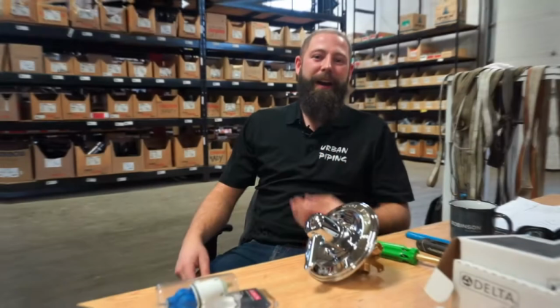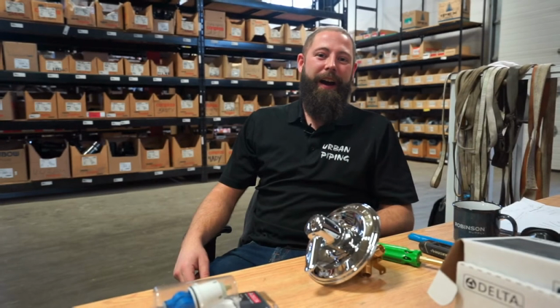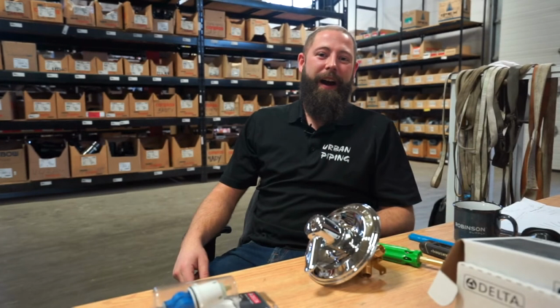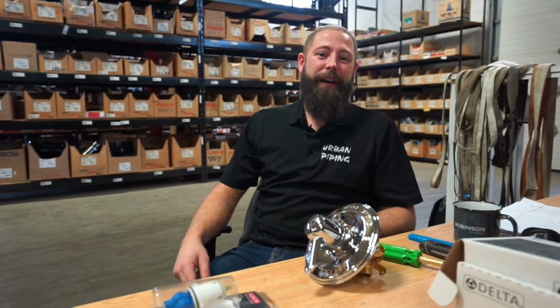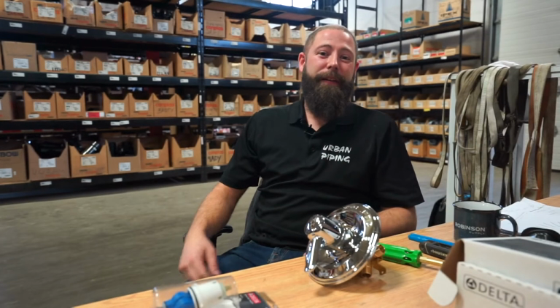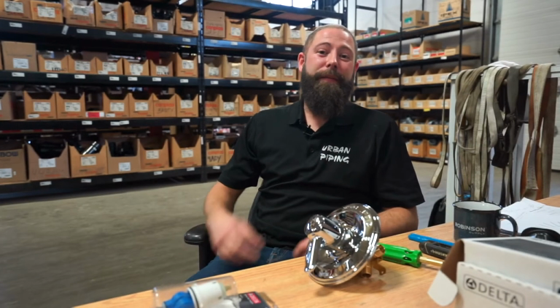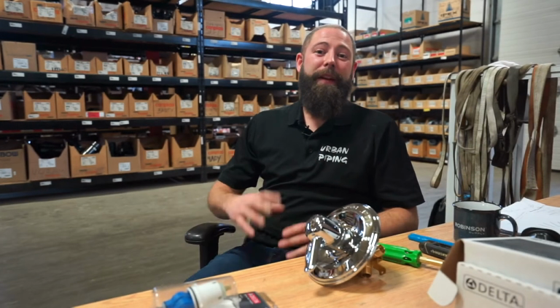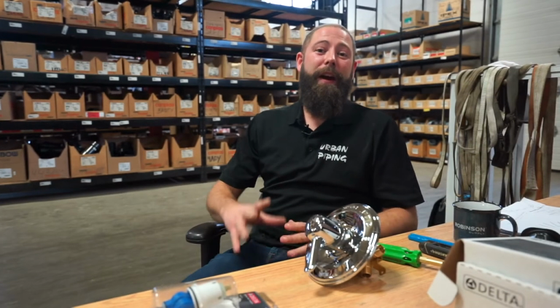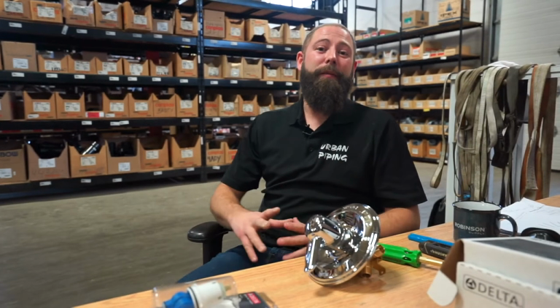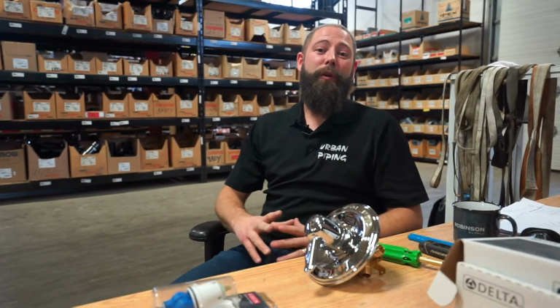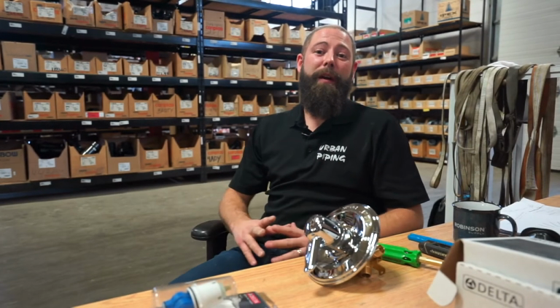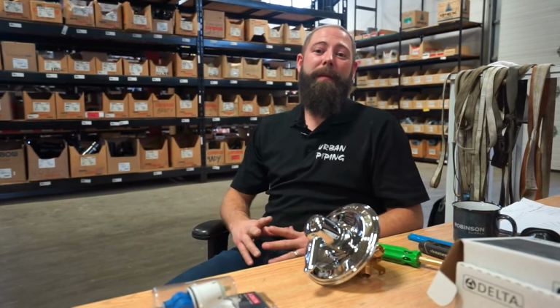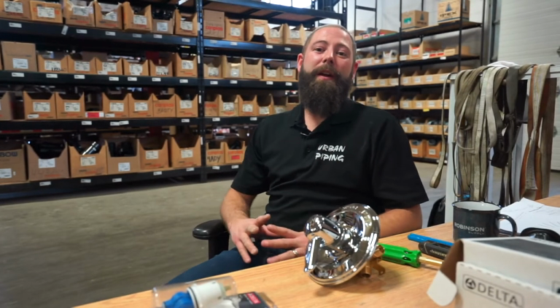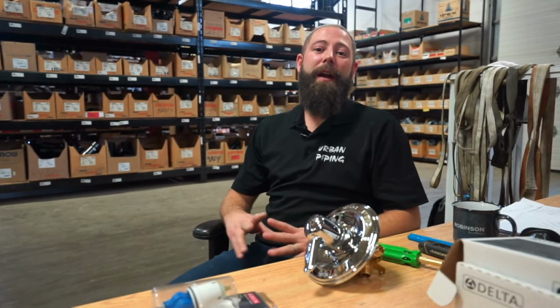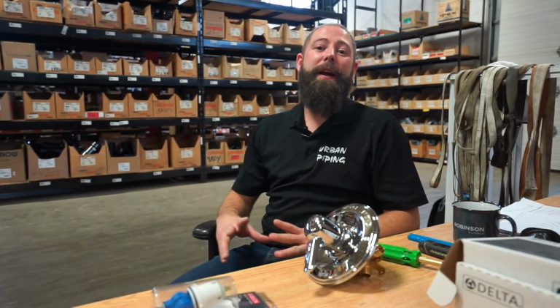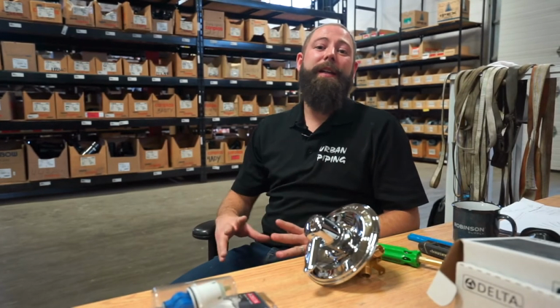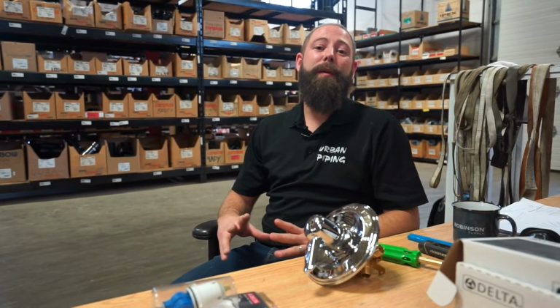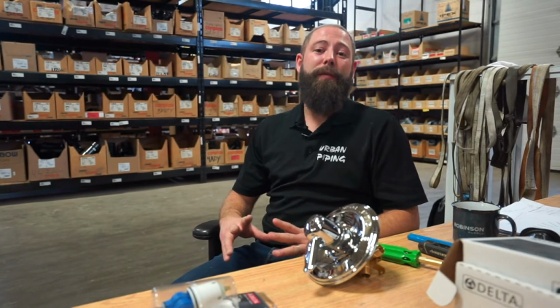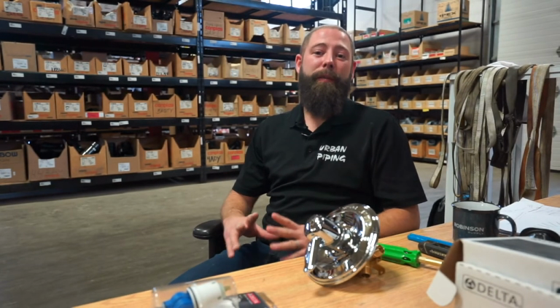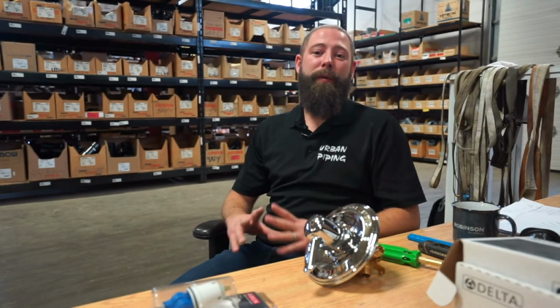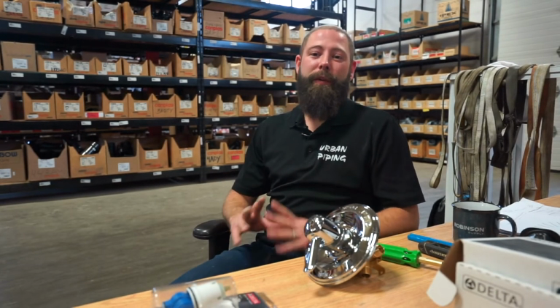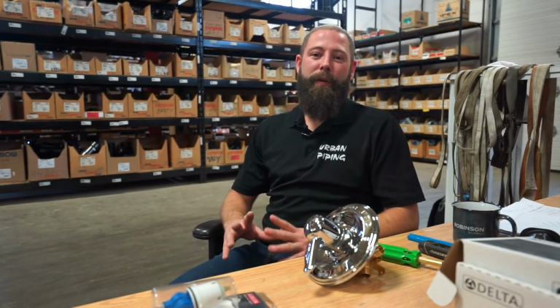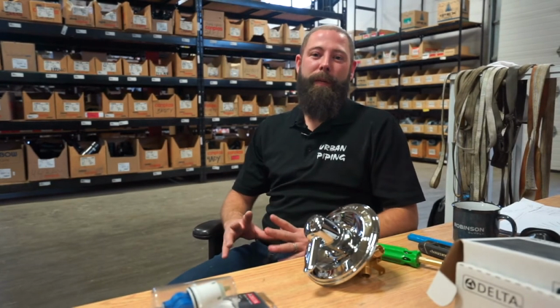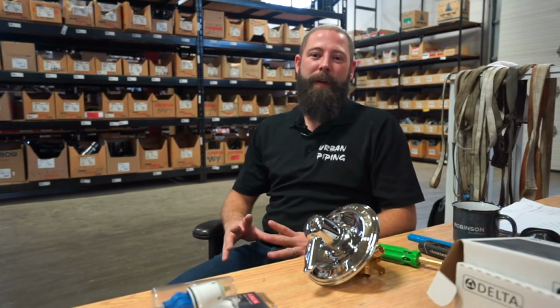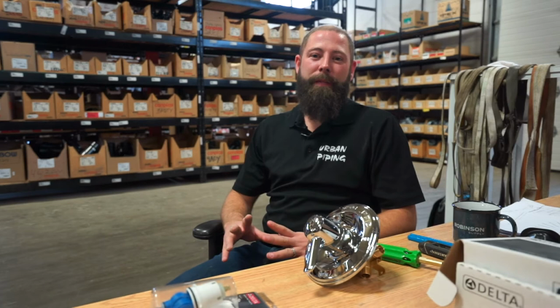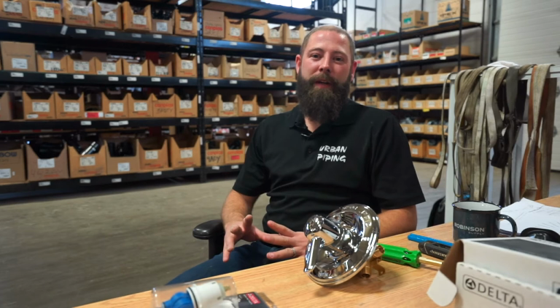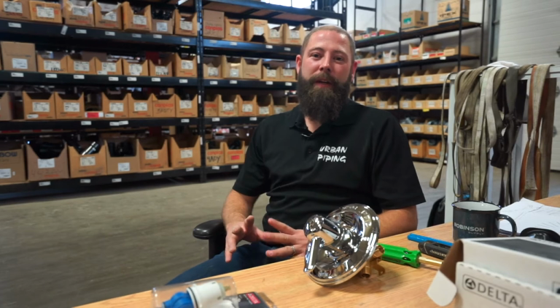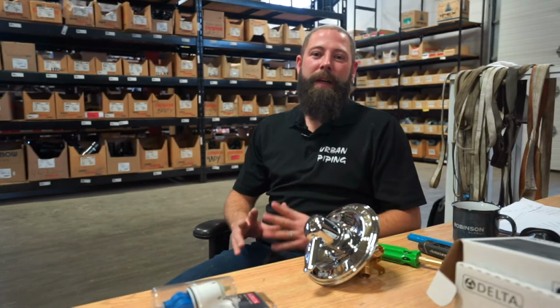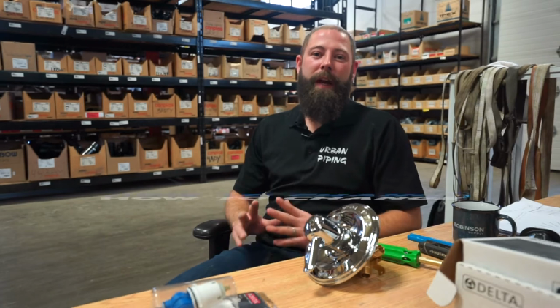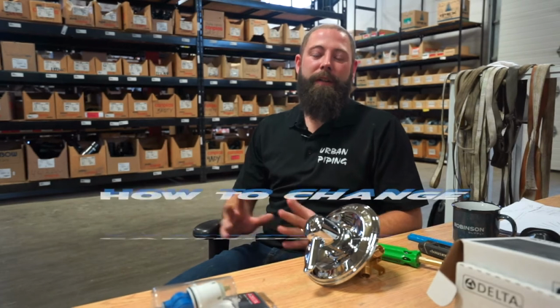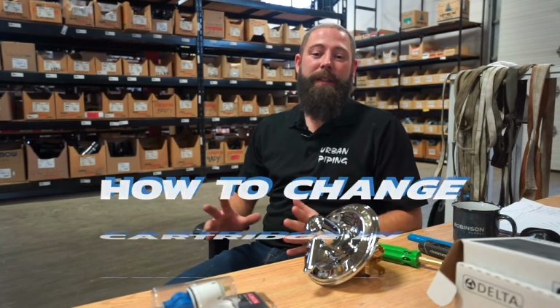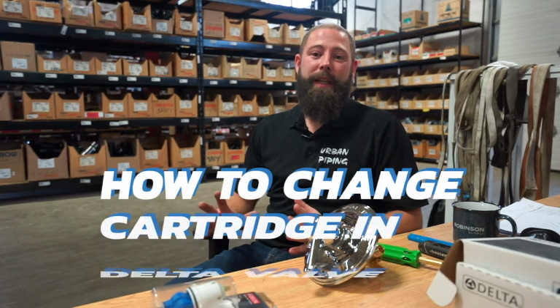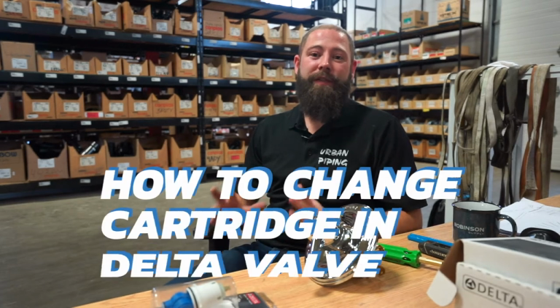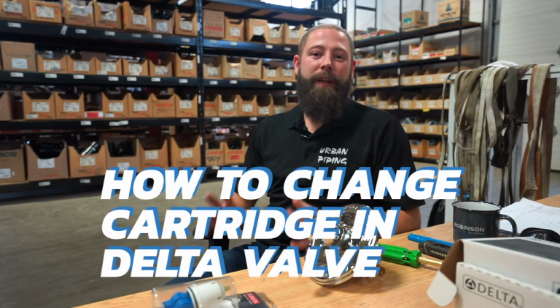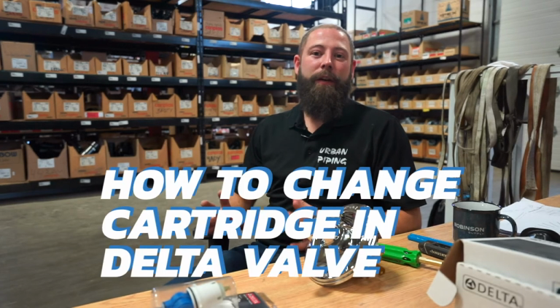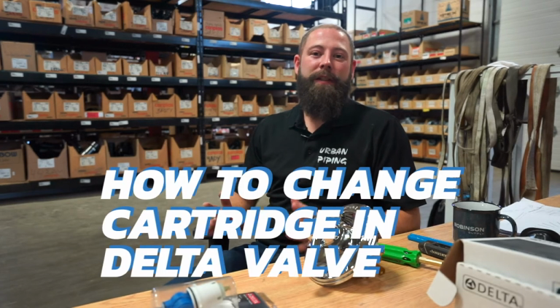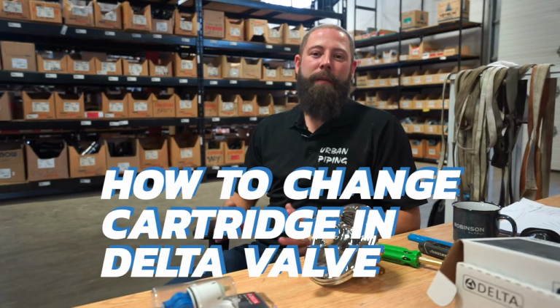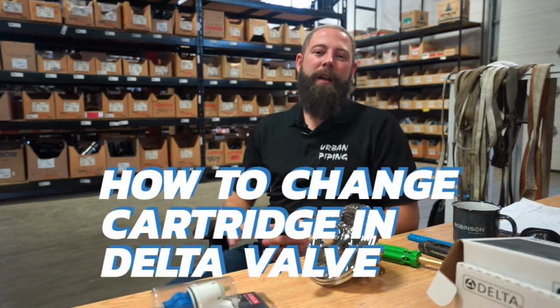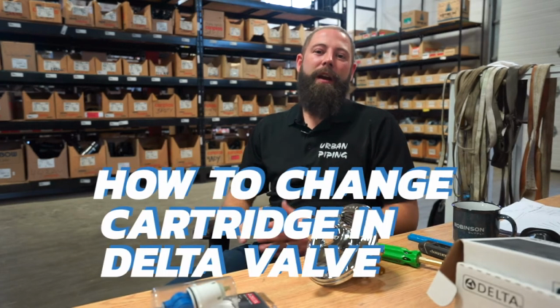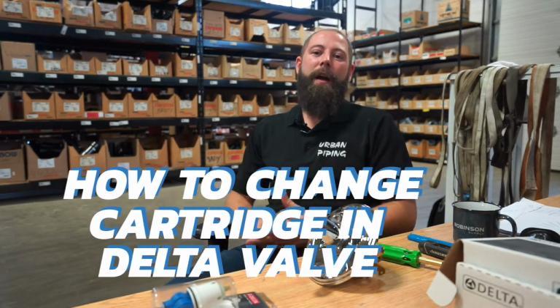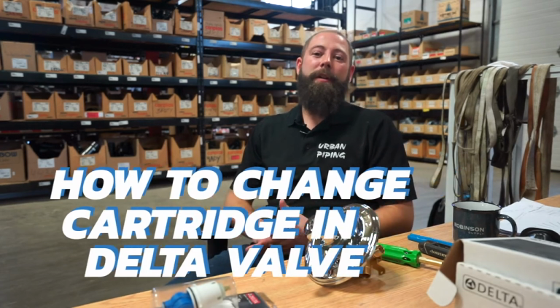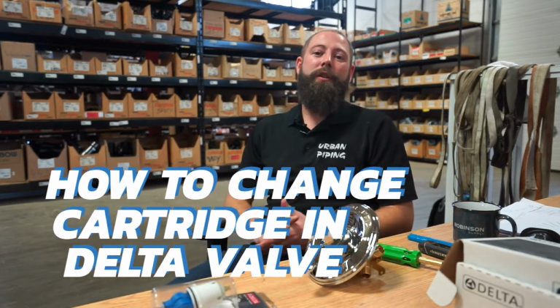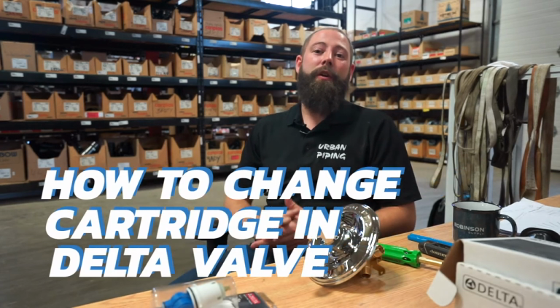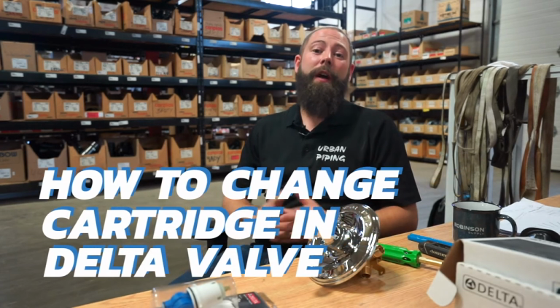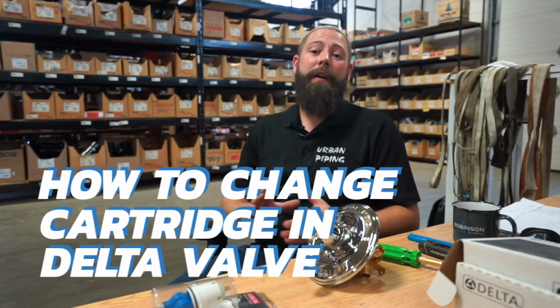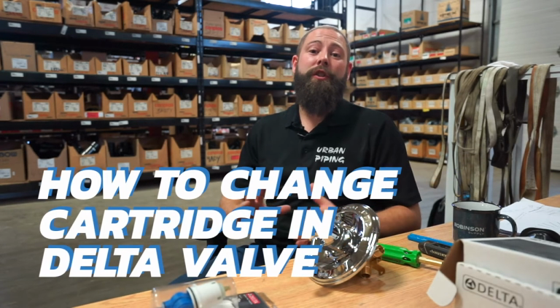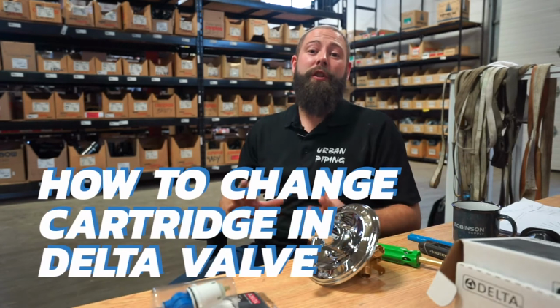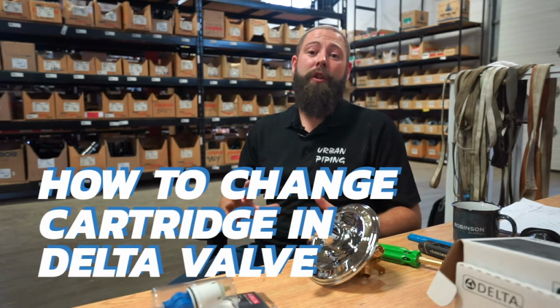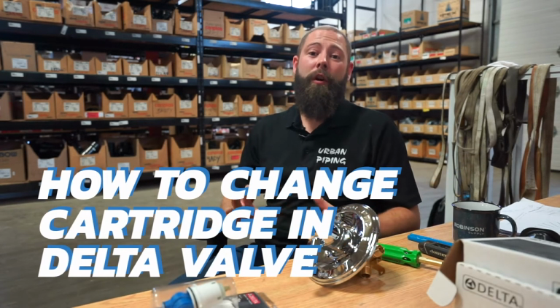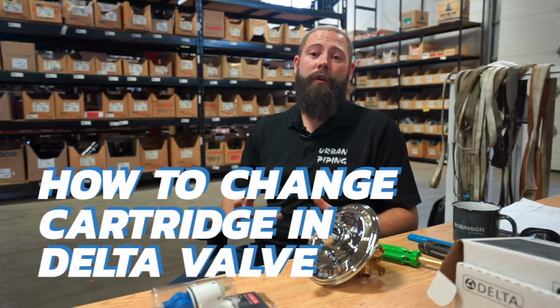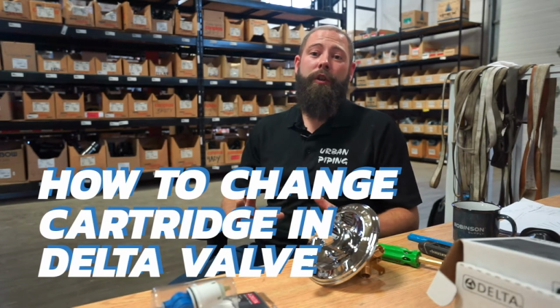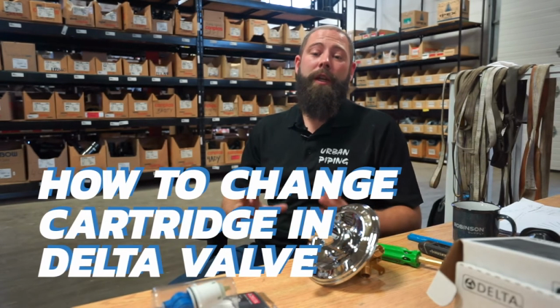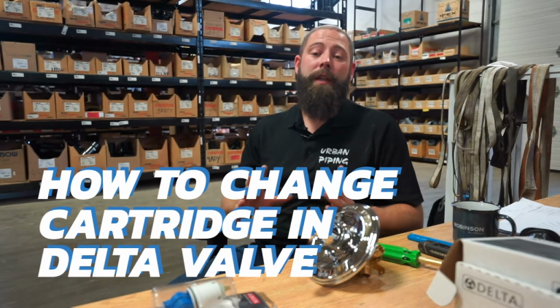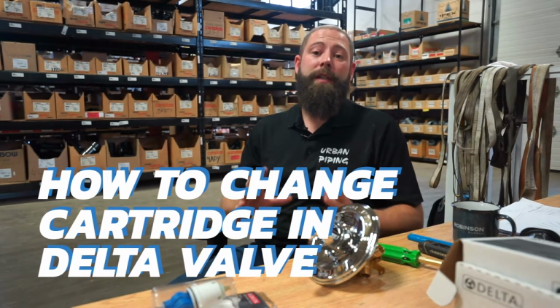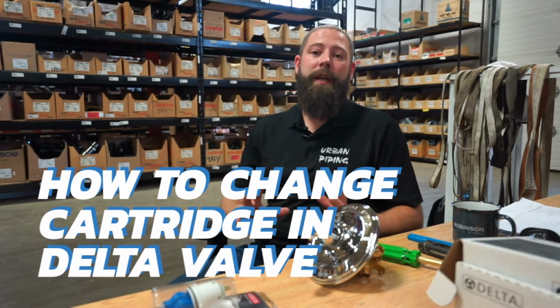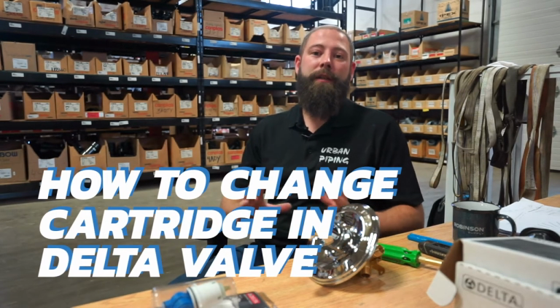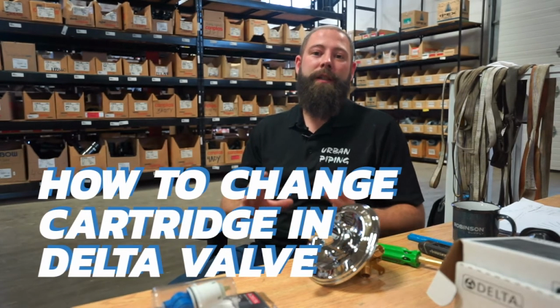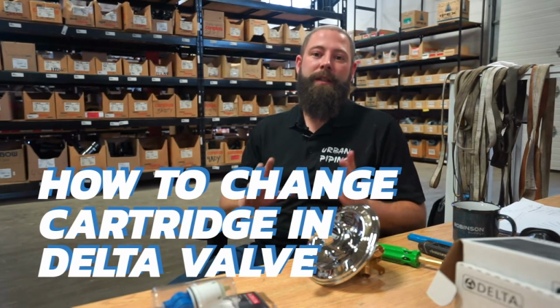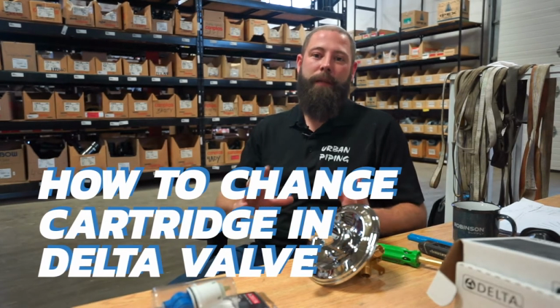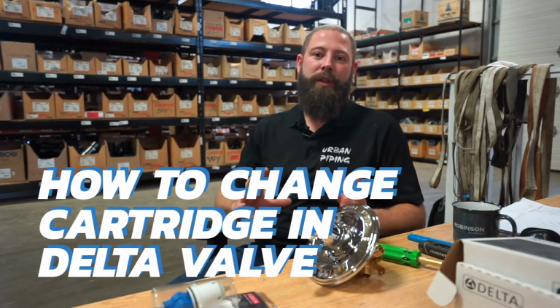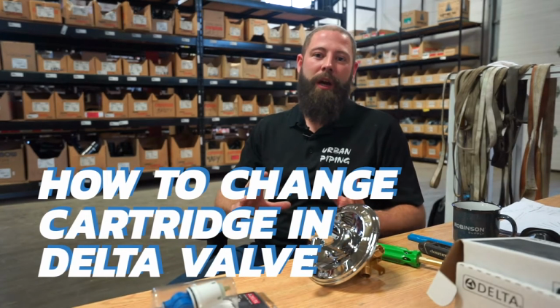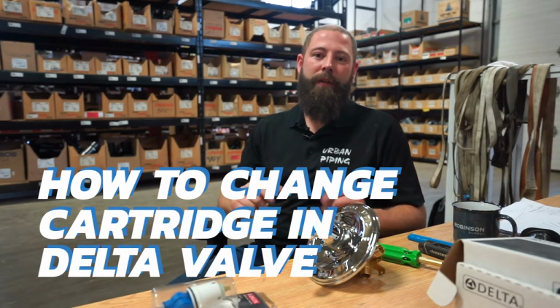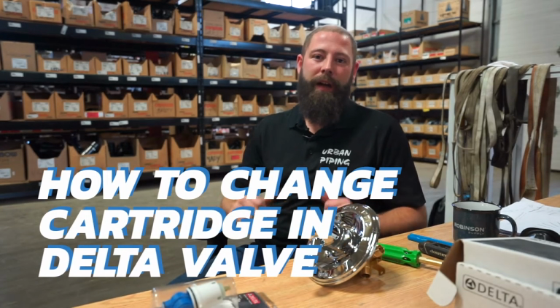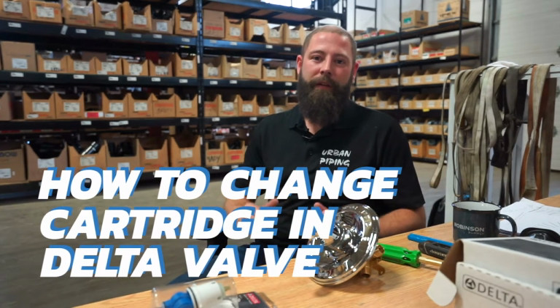Hi, I'm Graham, expert plumber with Urban Piping, and in today's video segment I'm going to show you how to change the cartridge in a Delta tub shower valve.